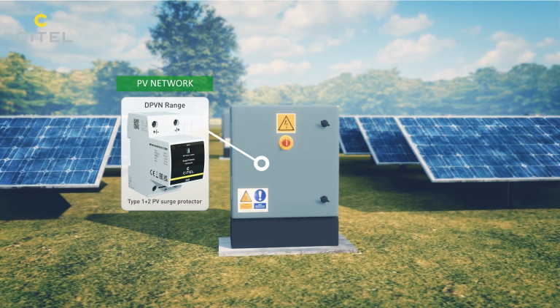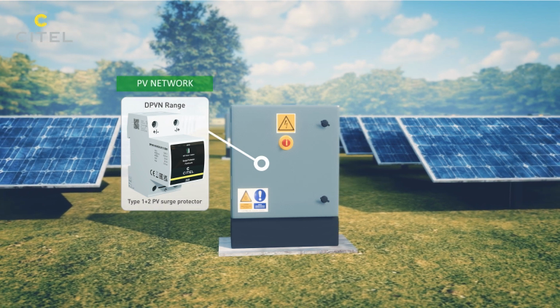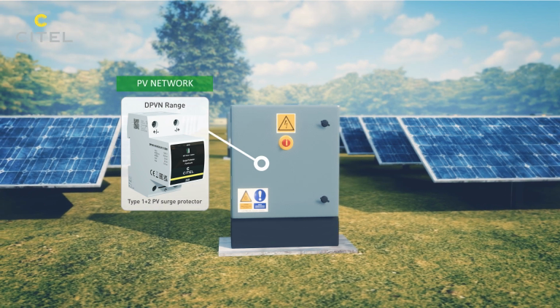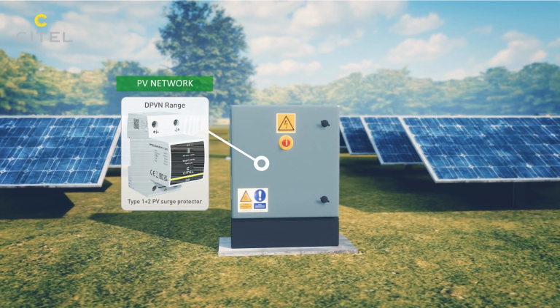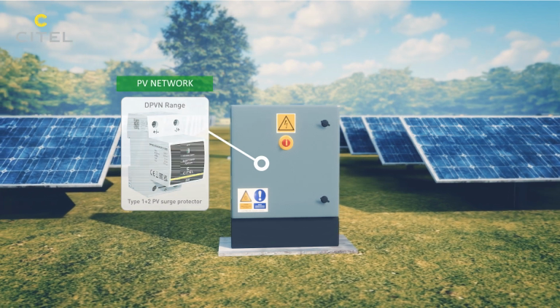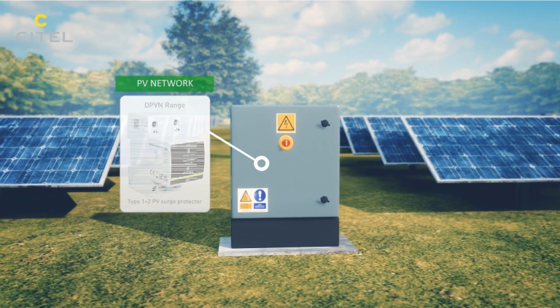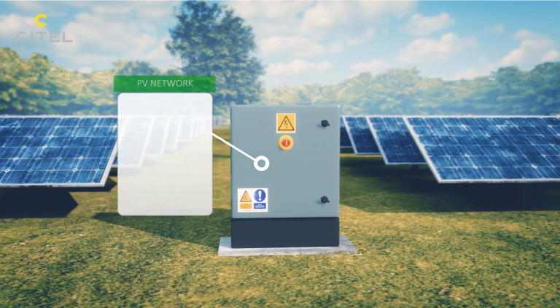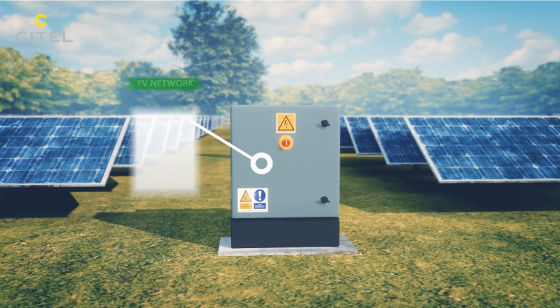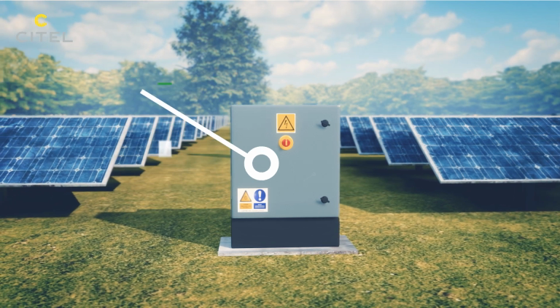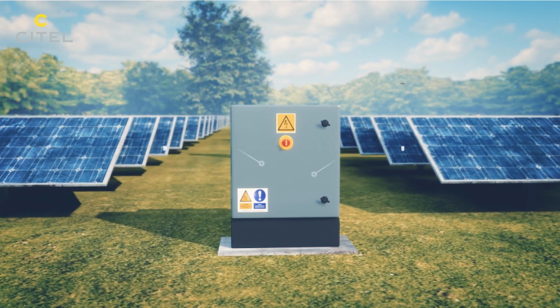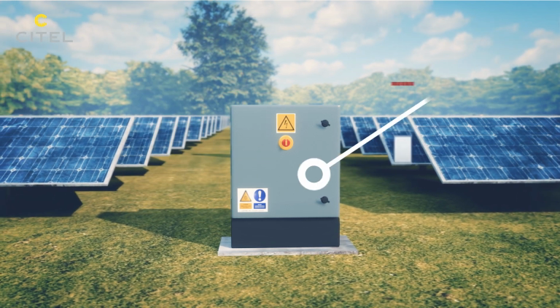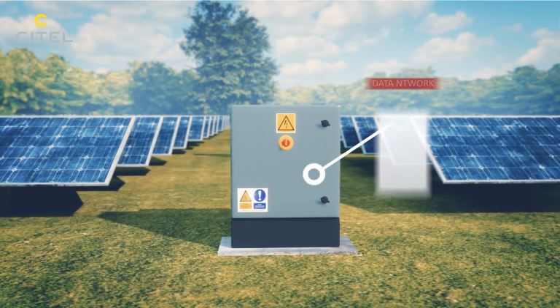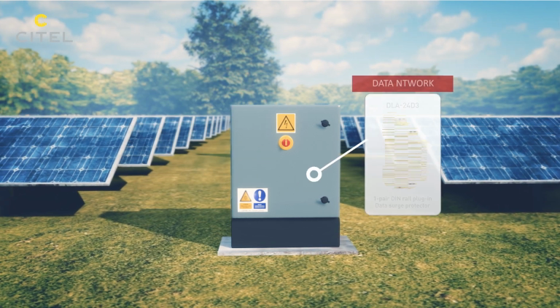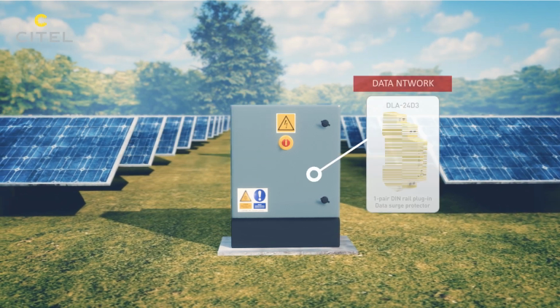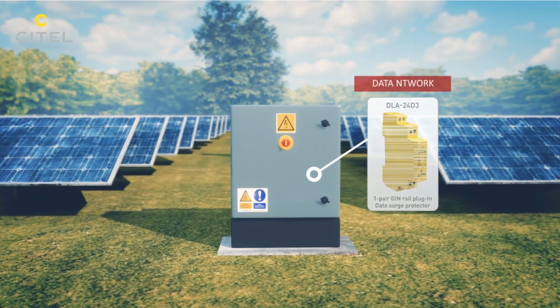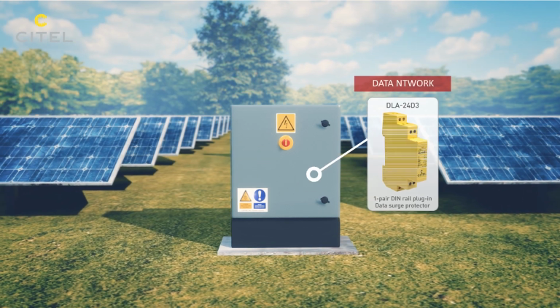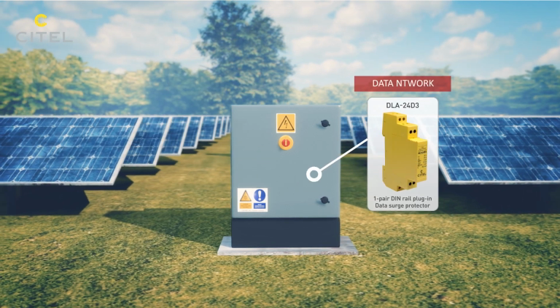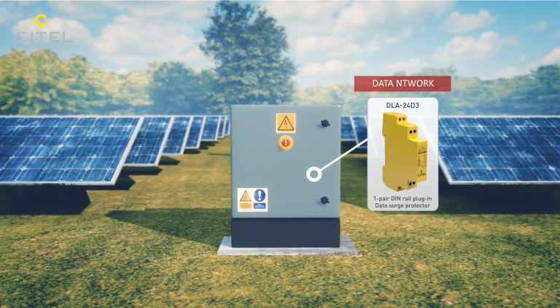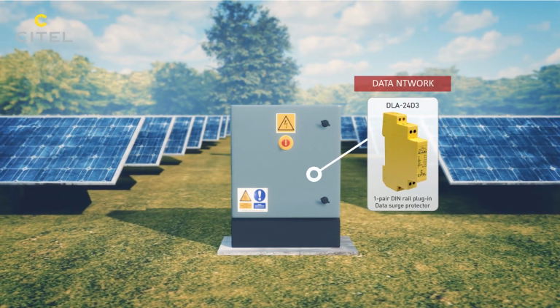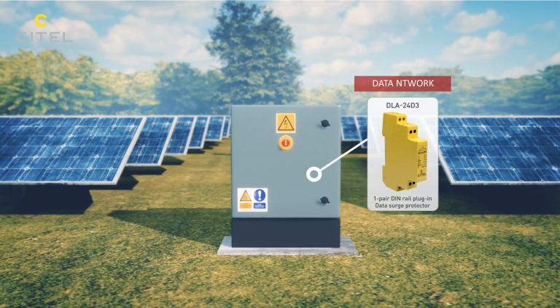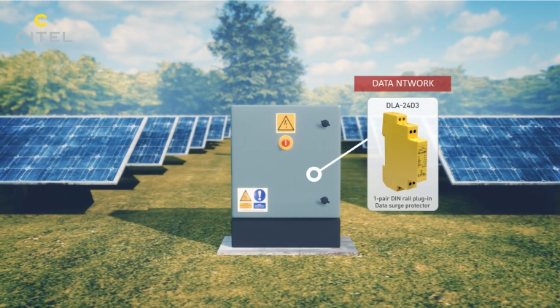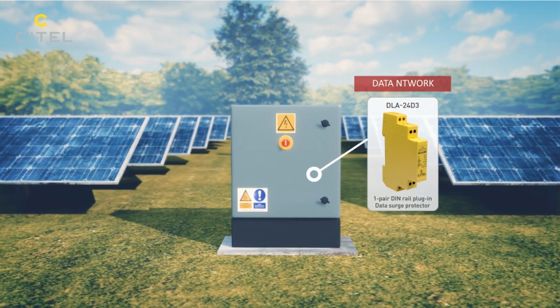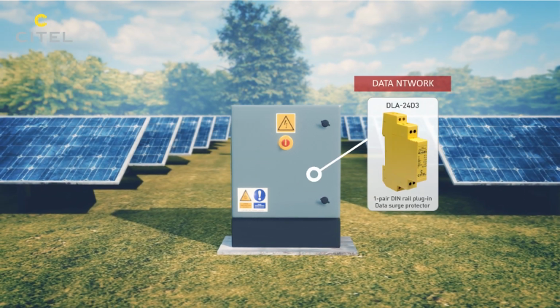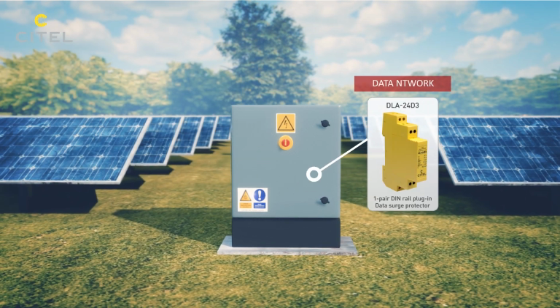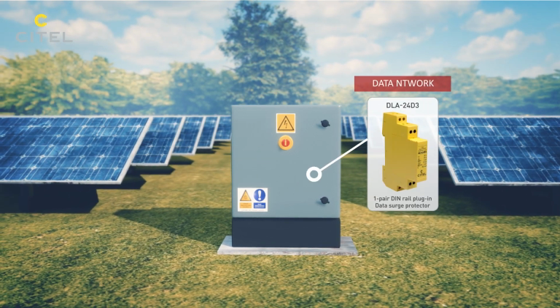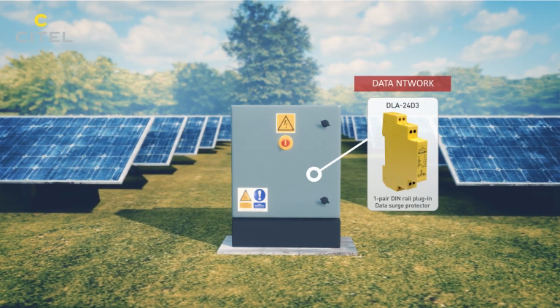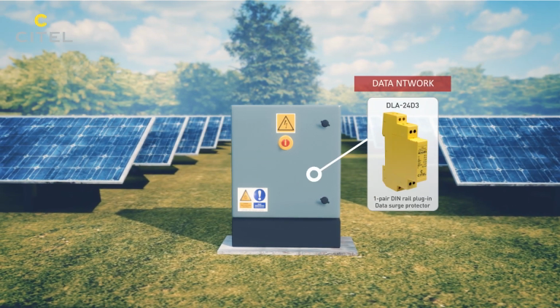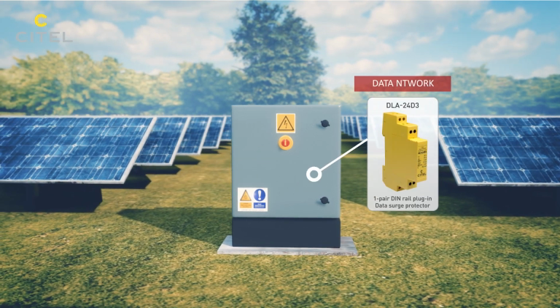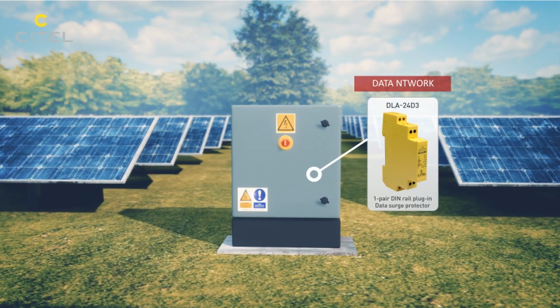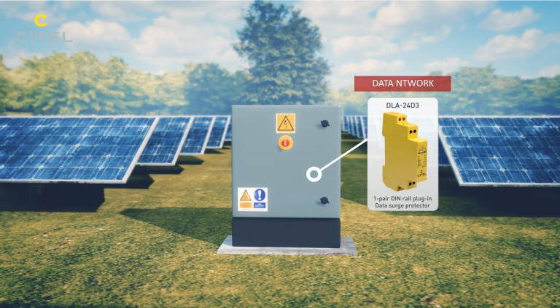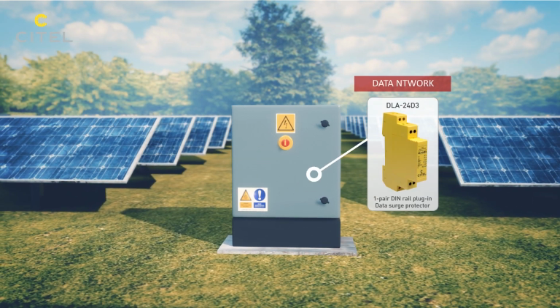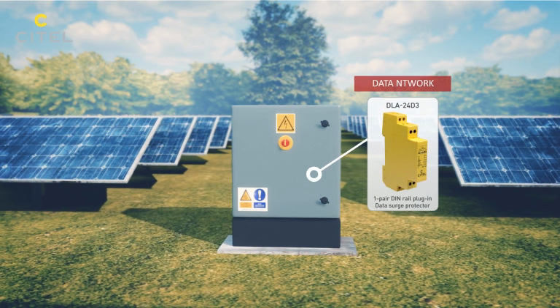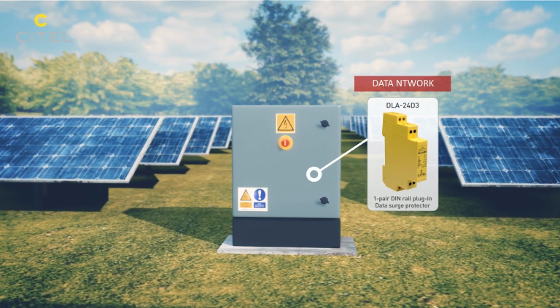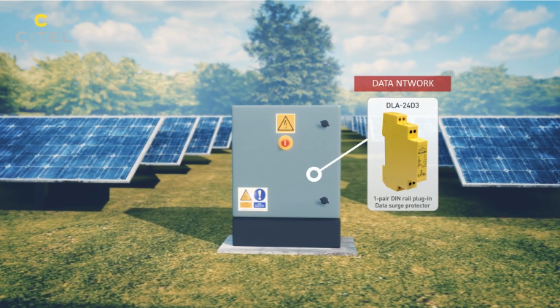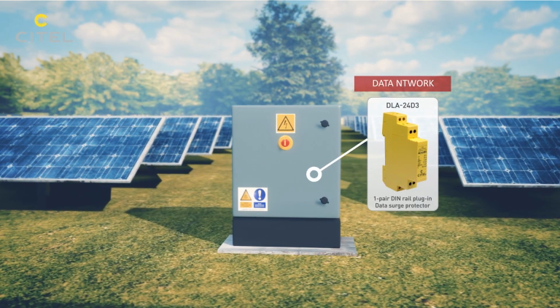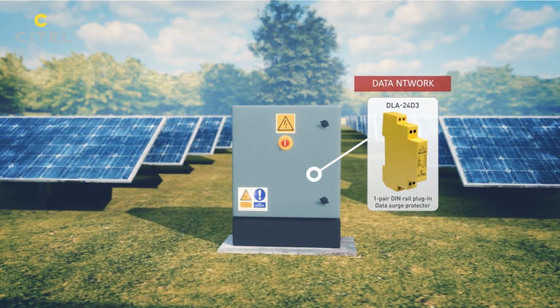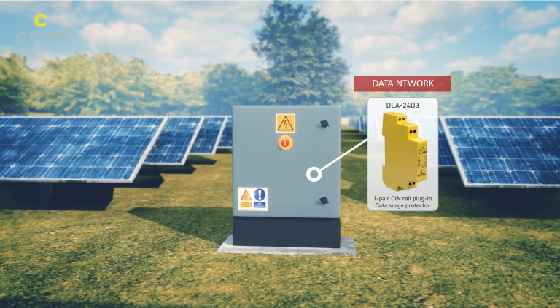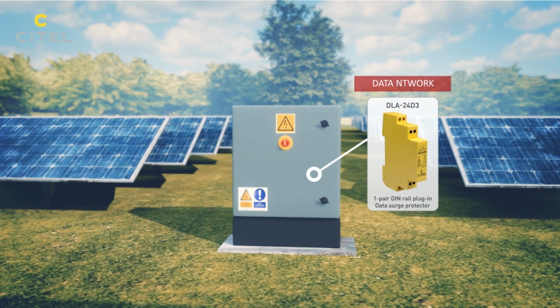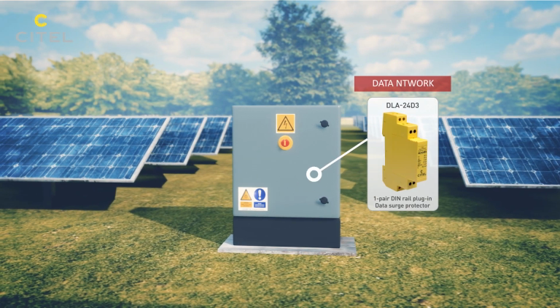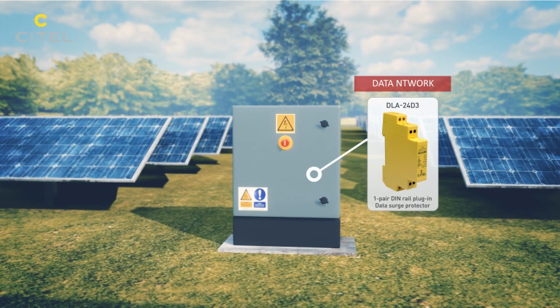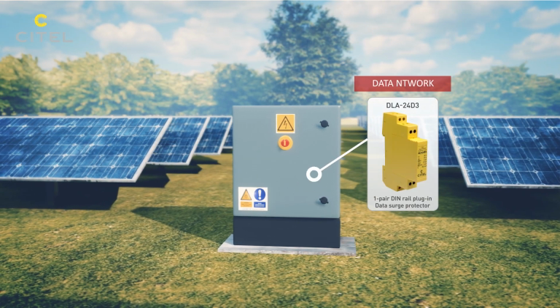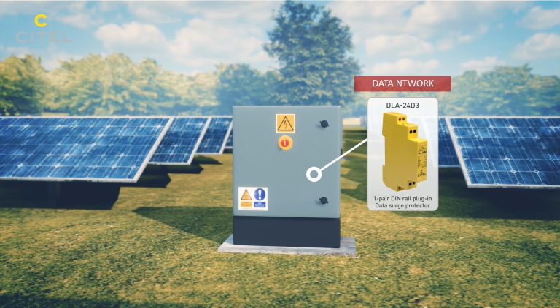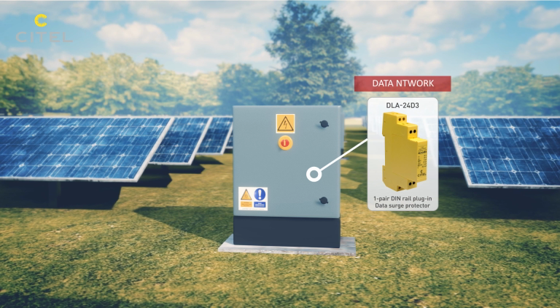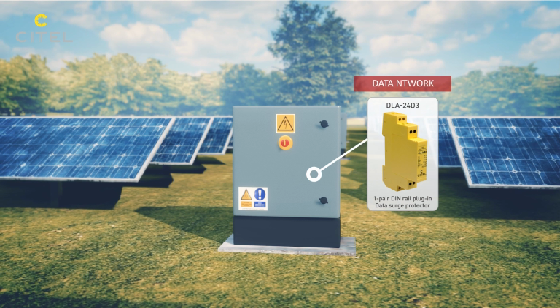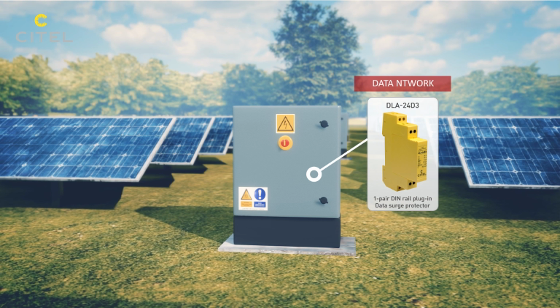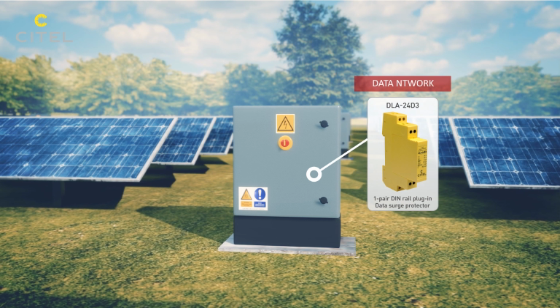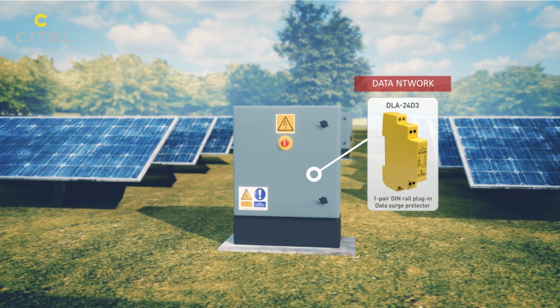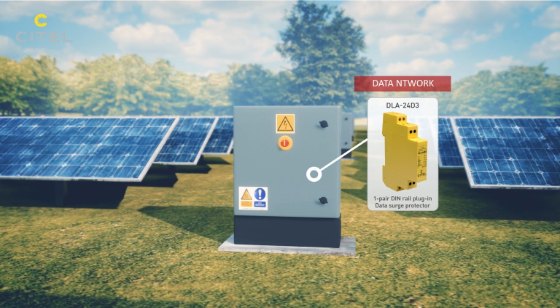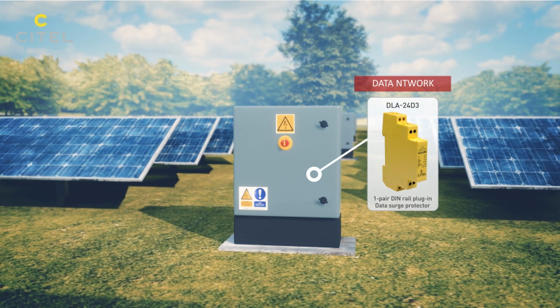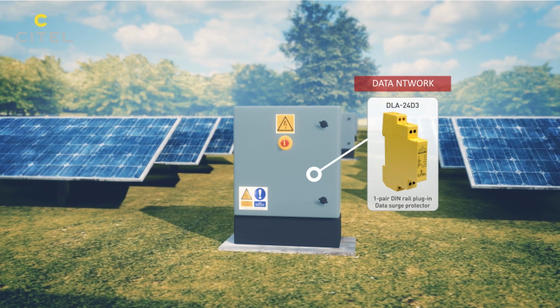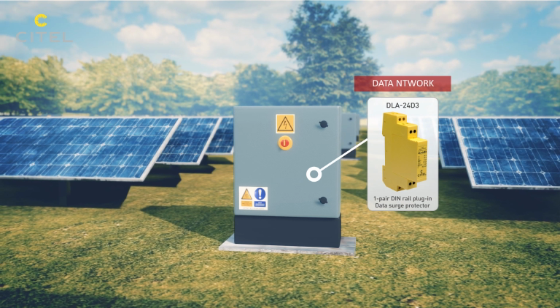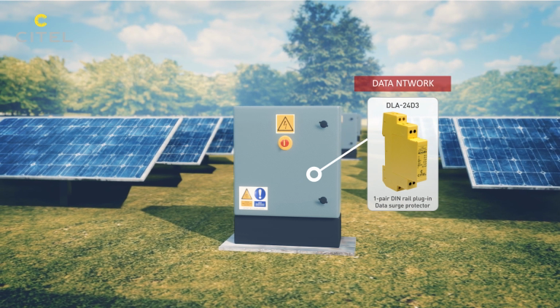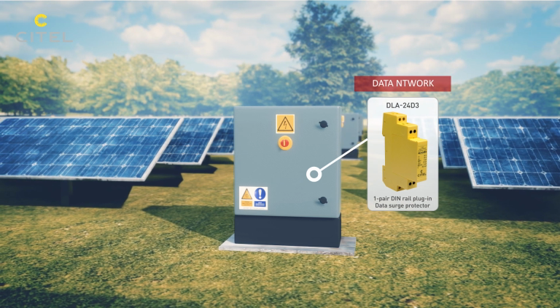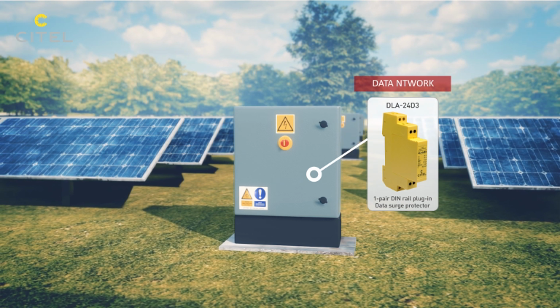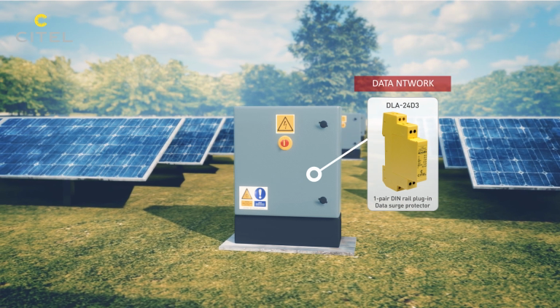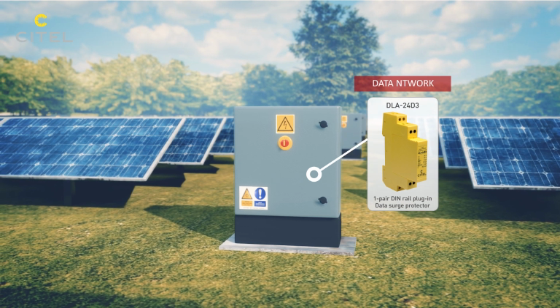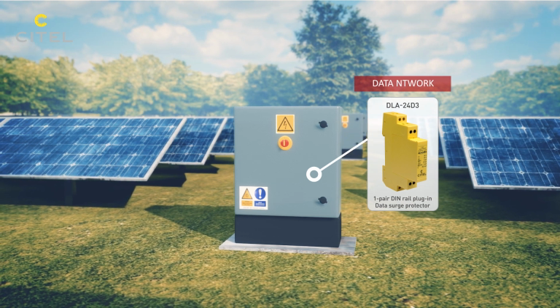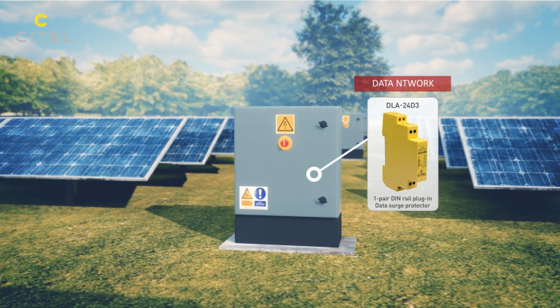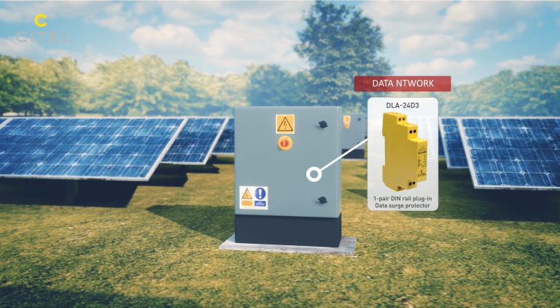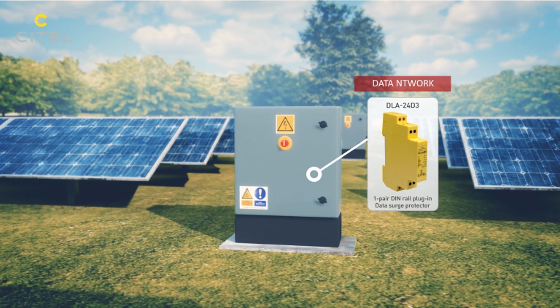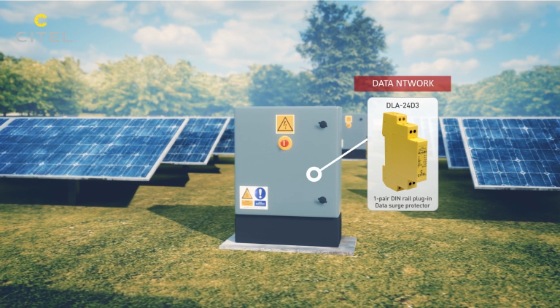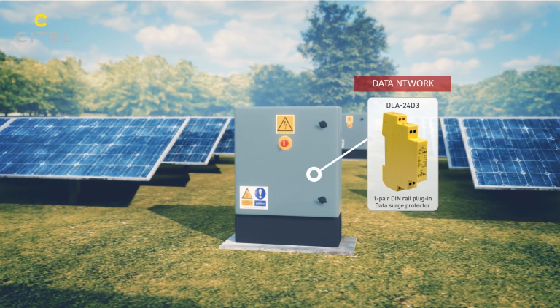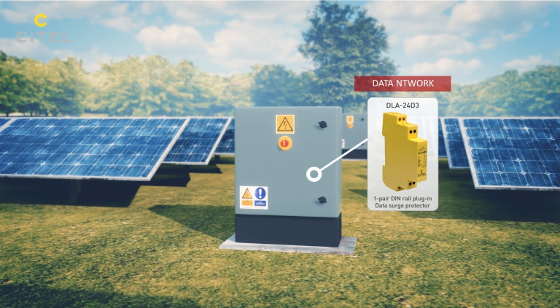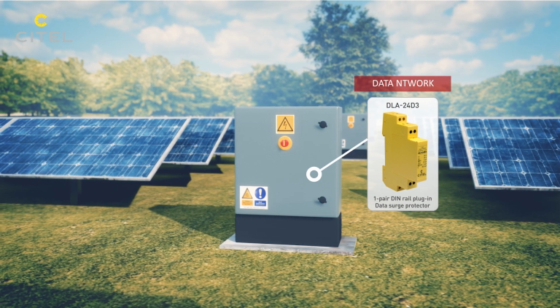For inverters connected to data networks or probes, installation of relevant surge protectors is highly recommended.